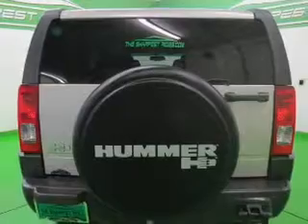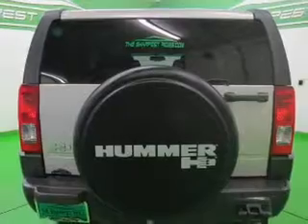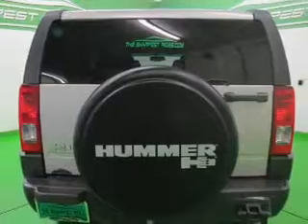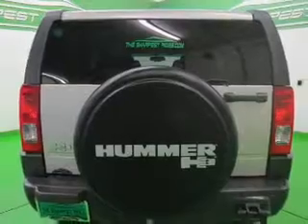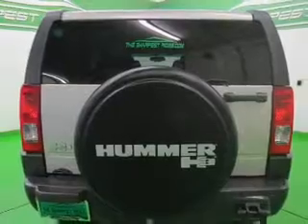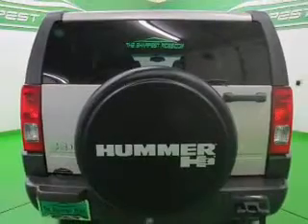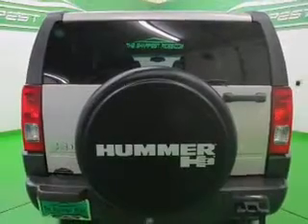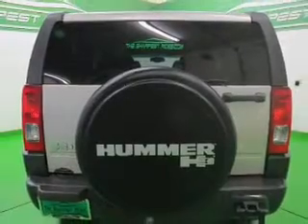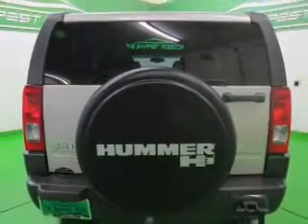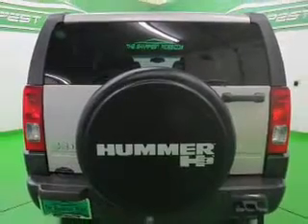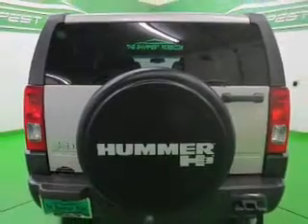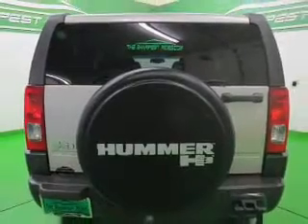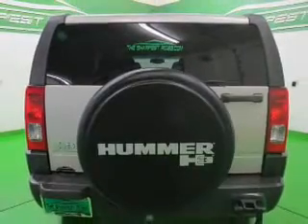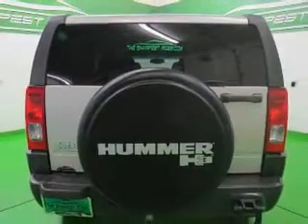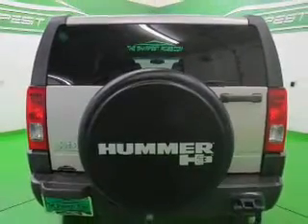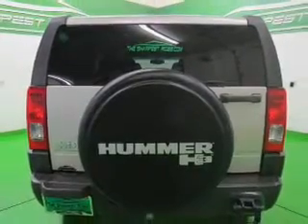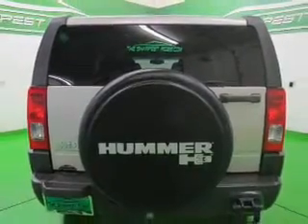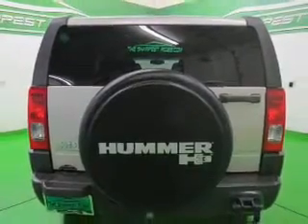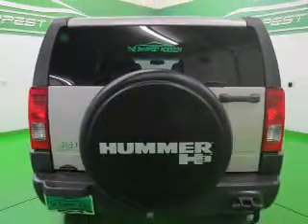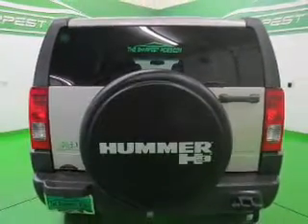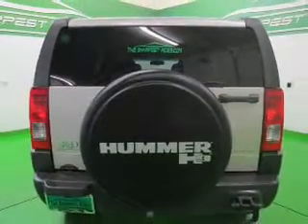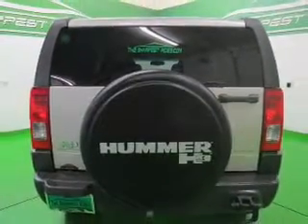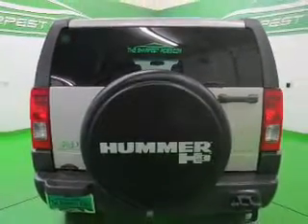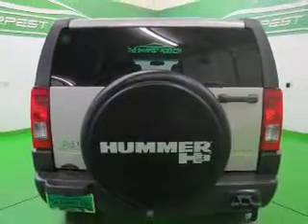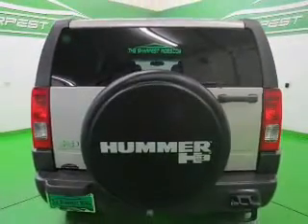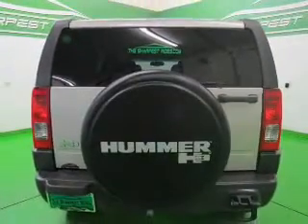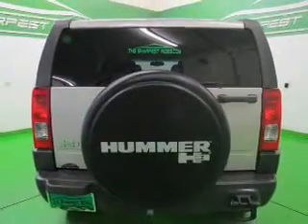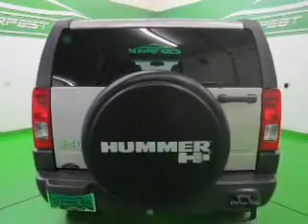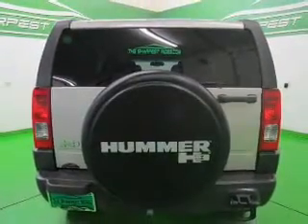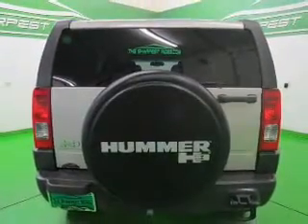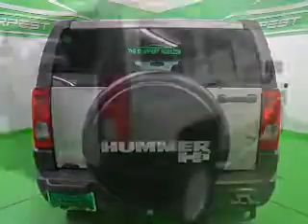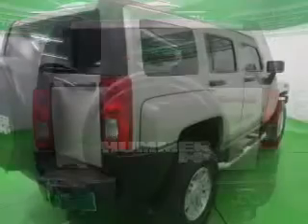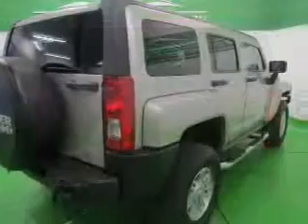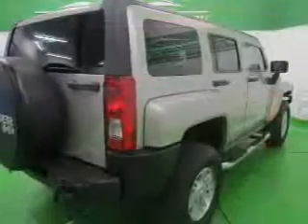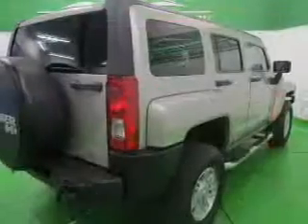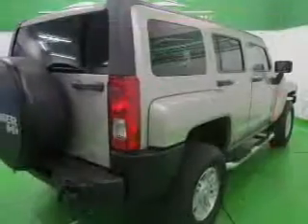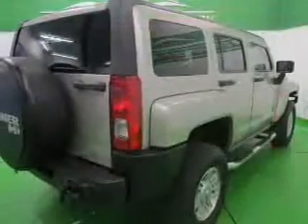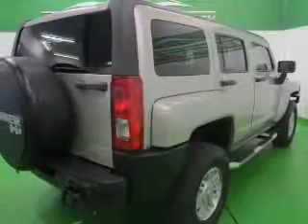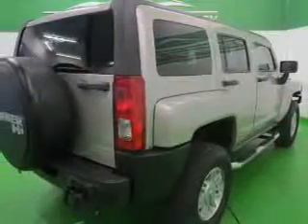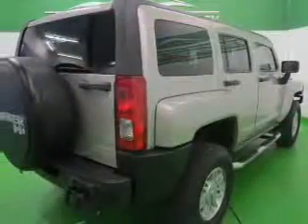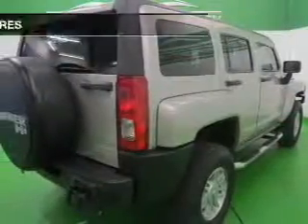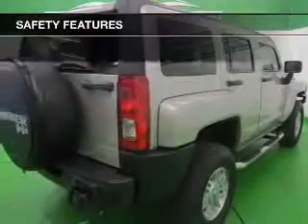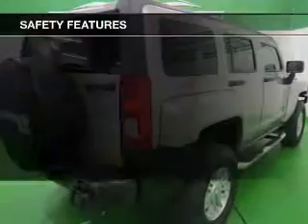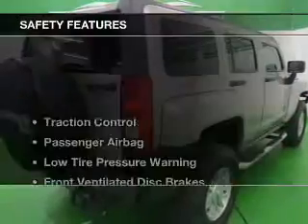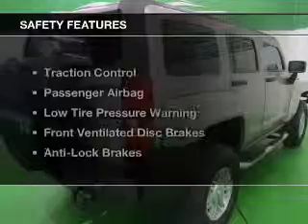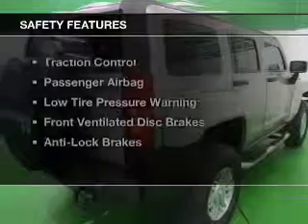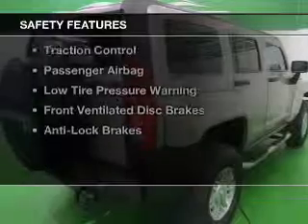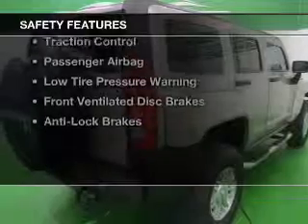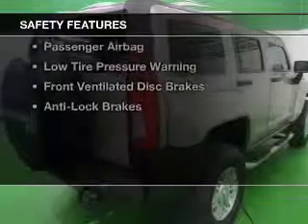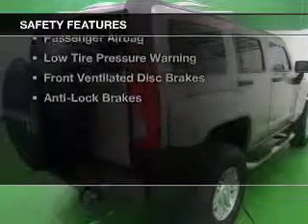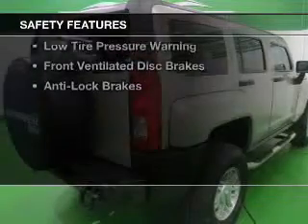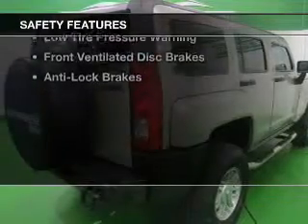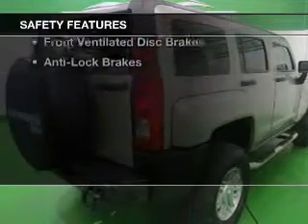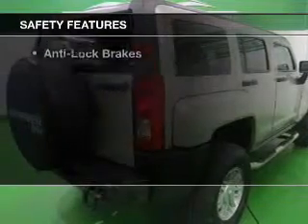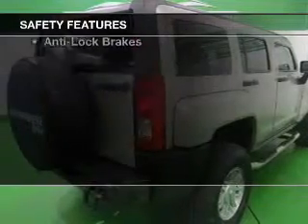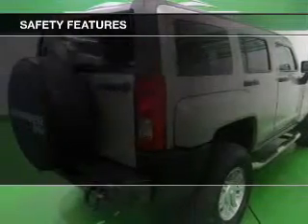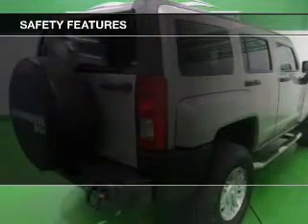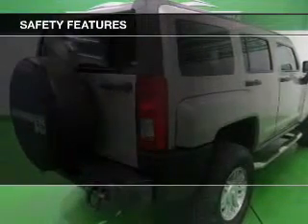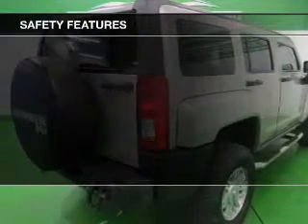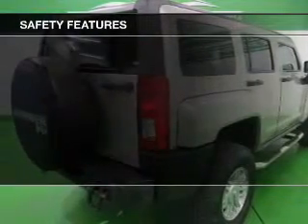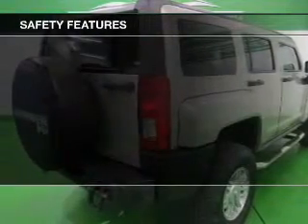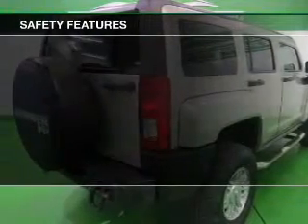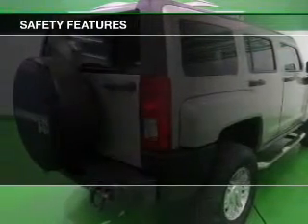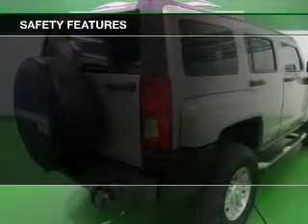Power windows, power steering, and AM-FM stereo with a CD player. Safety was made a priority with these features.